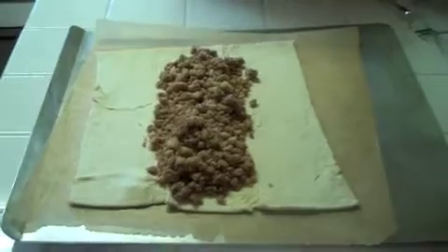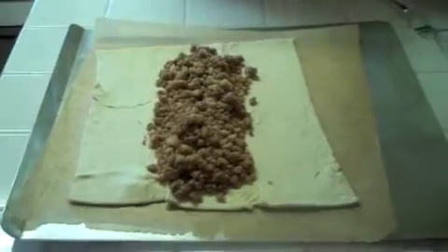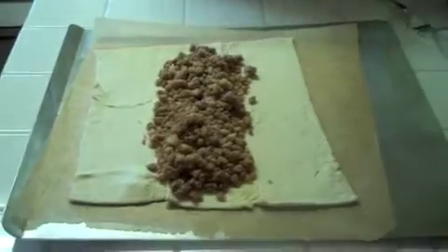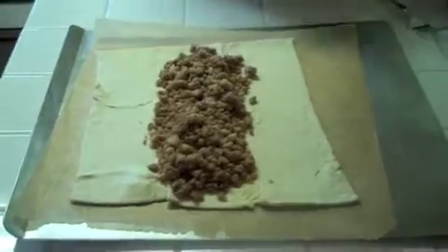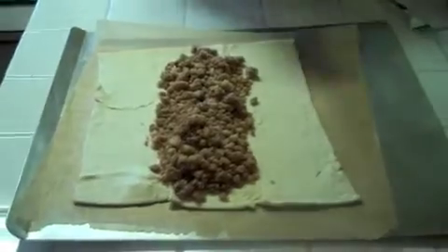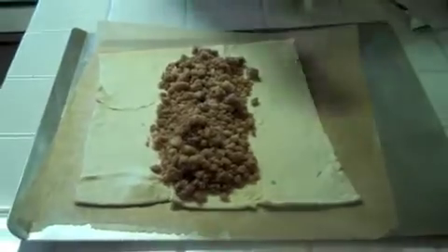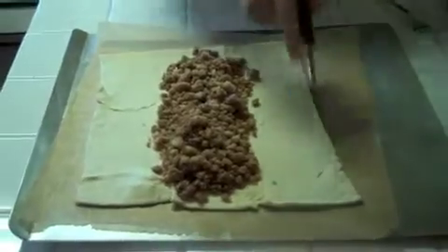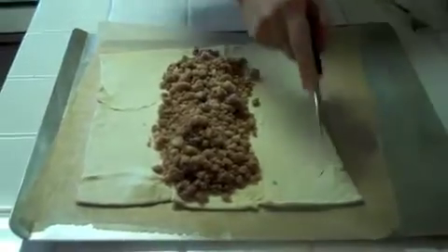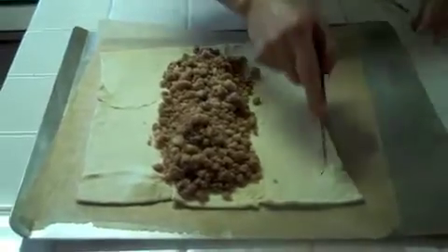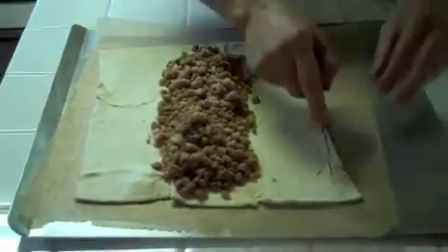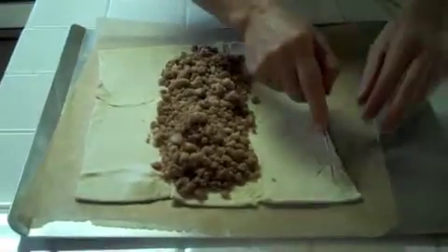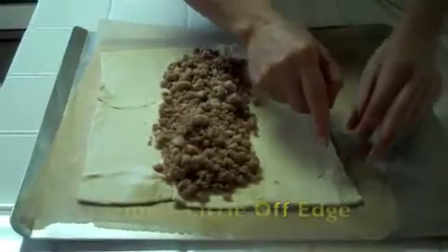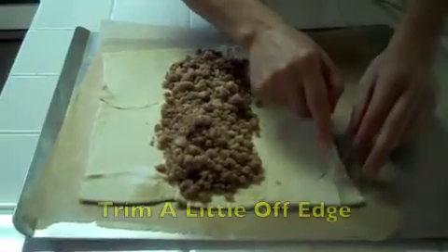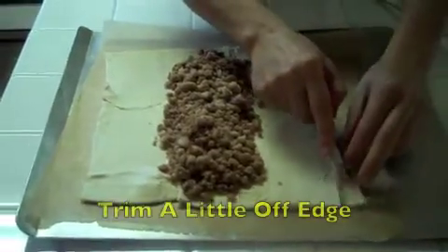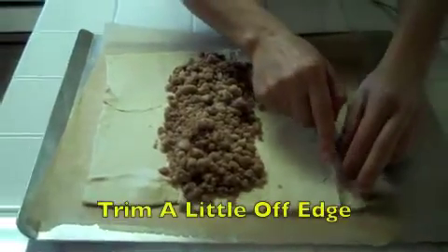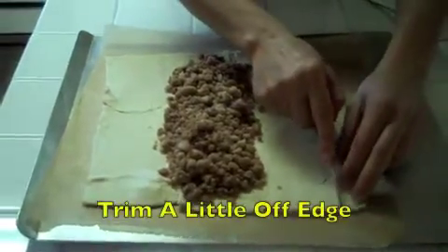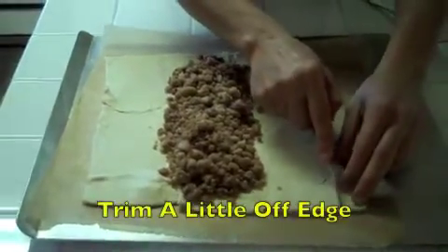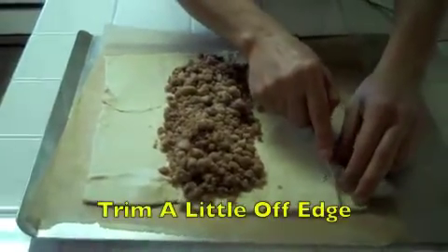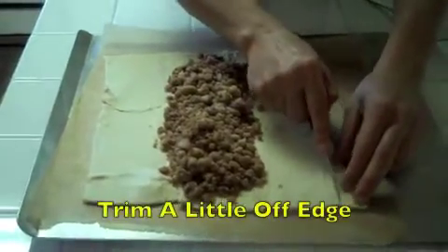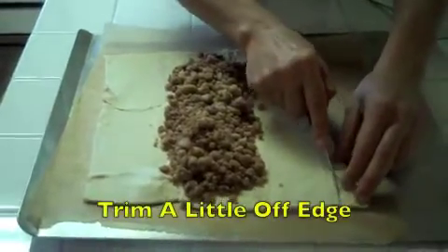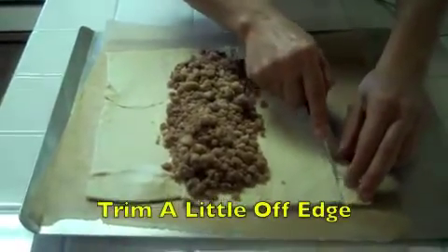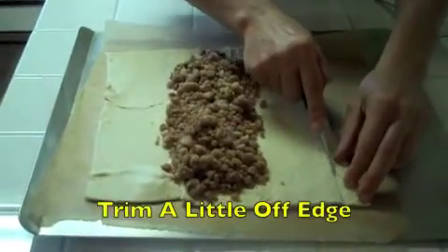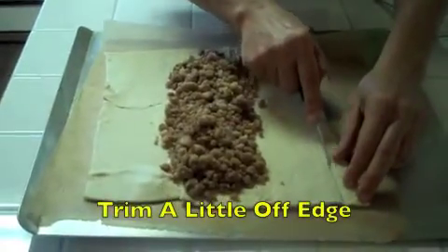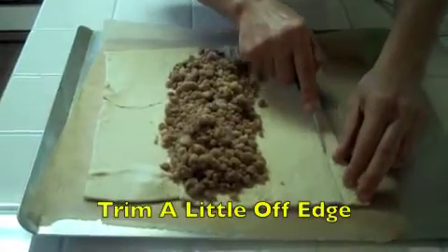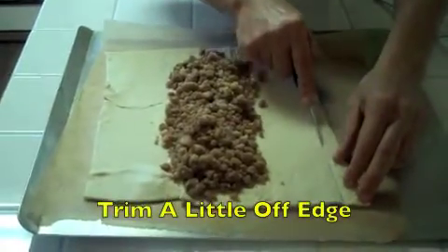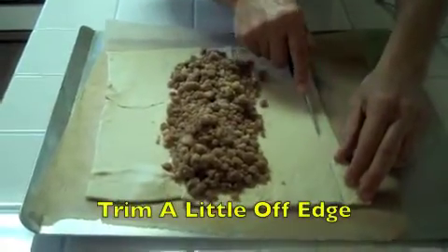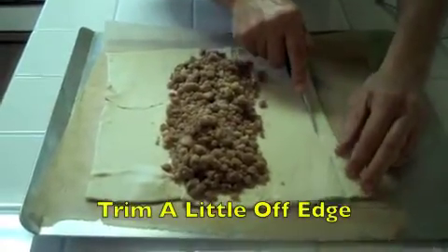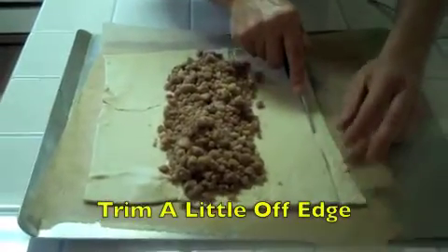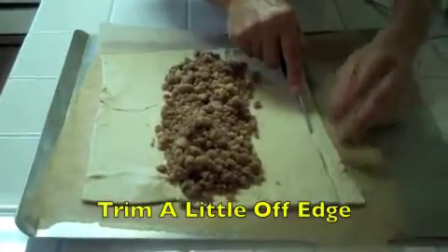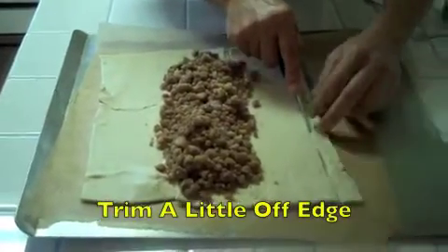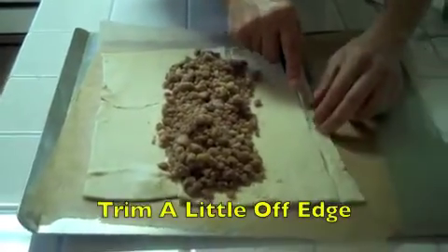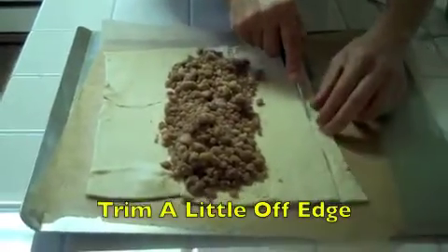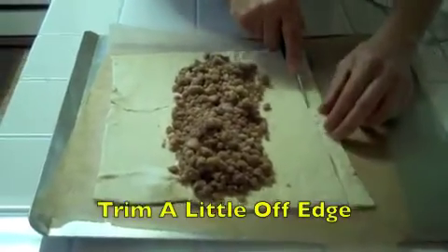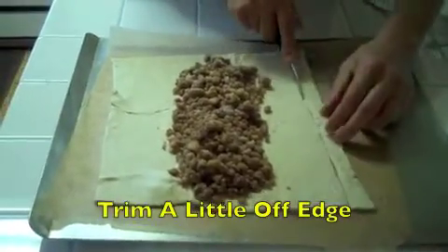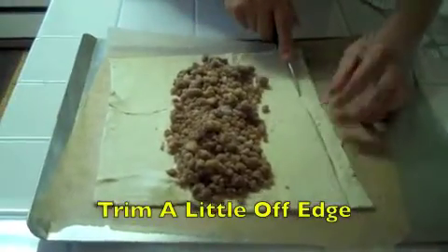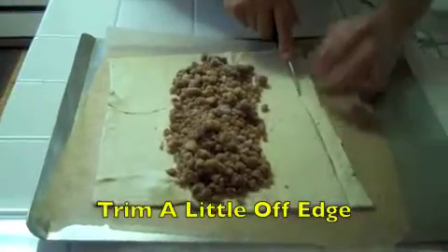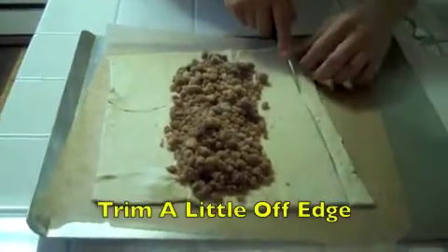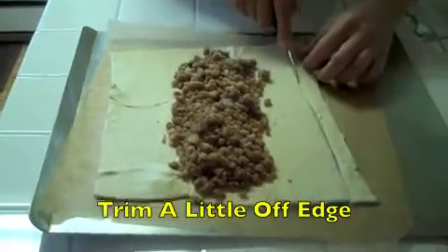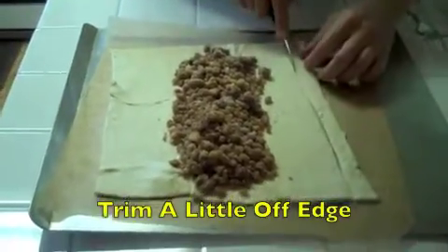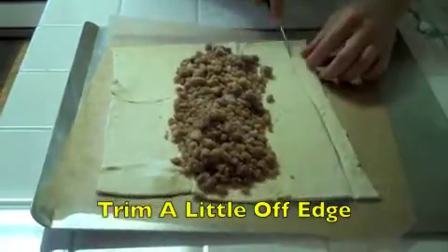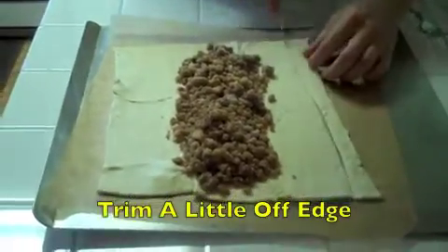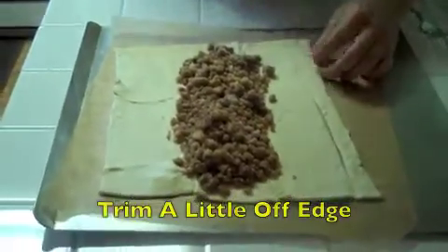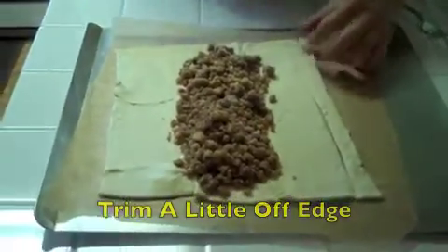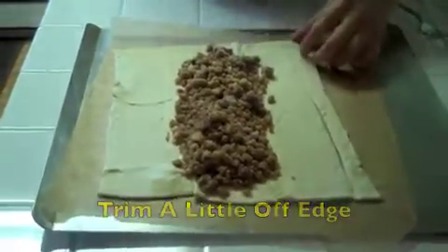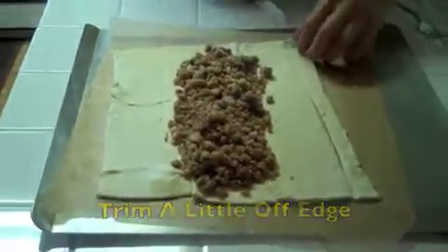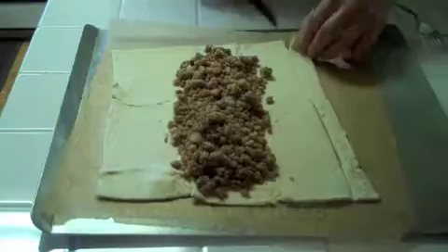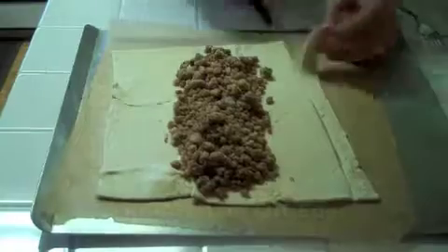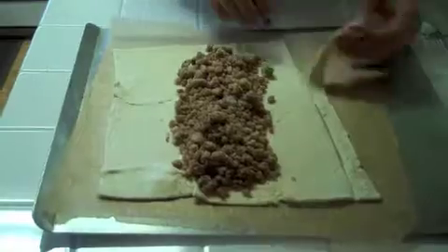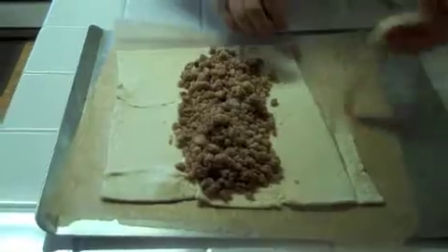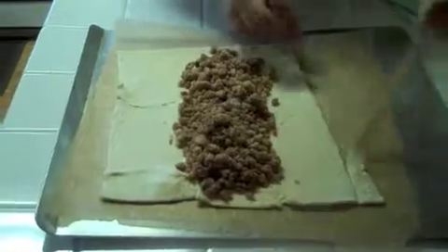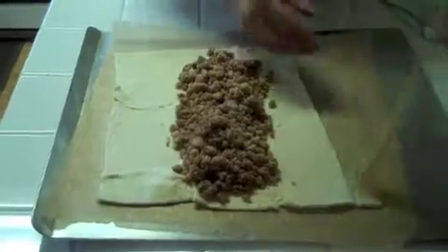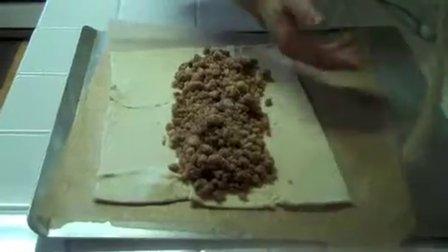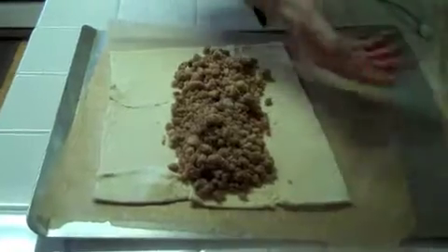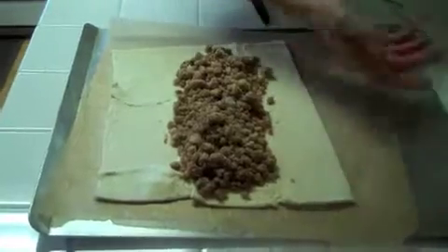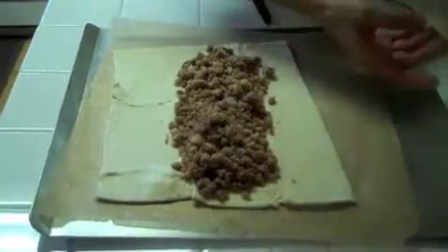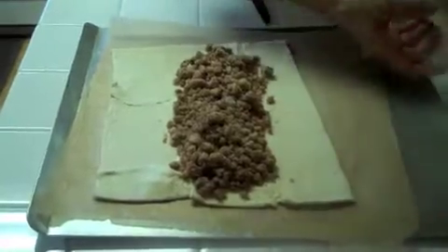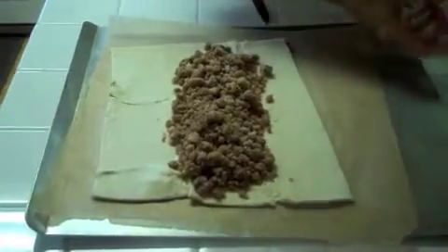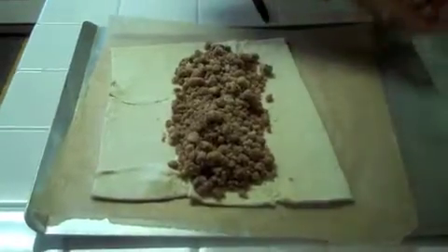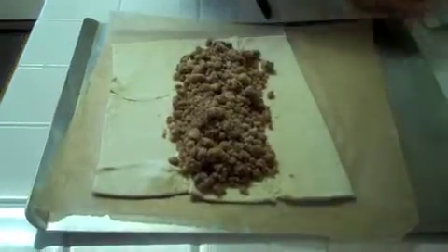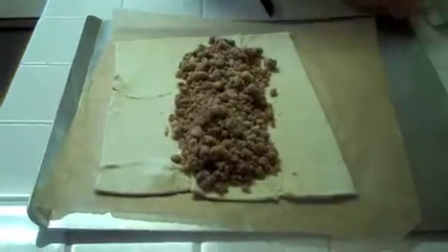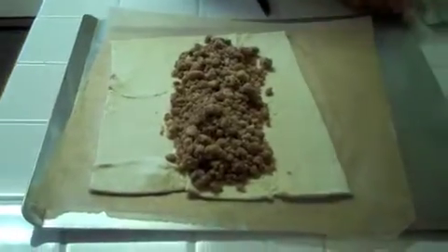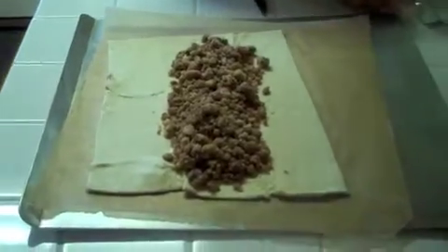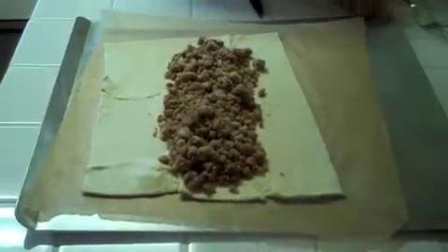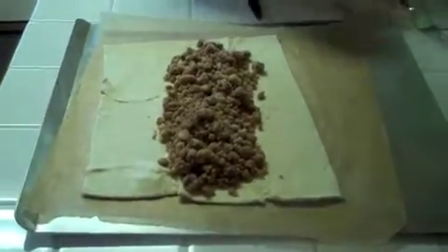I'm going to cut a little bit of the edge — I'll show you why later — so I'm going to save this strip here.